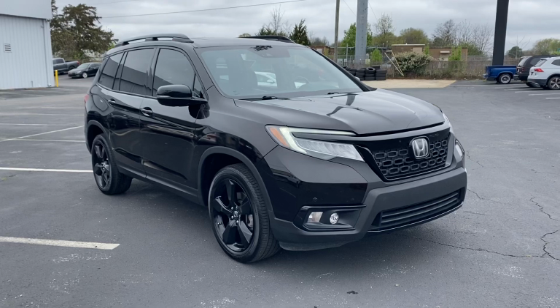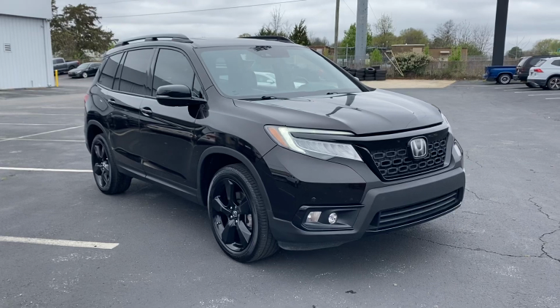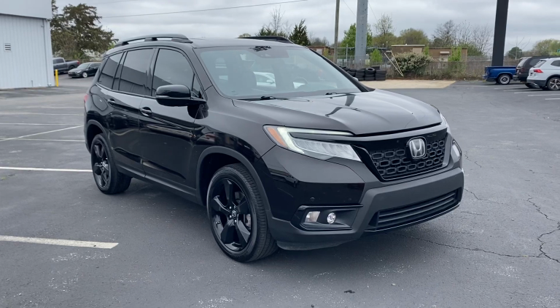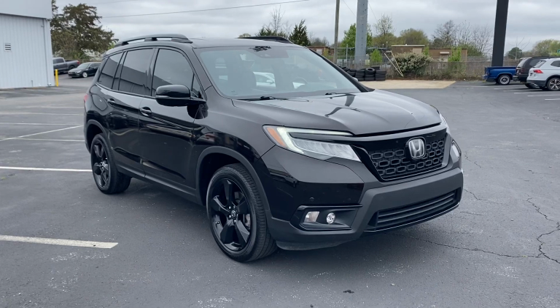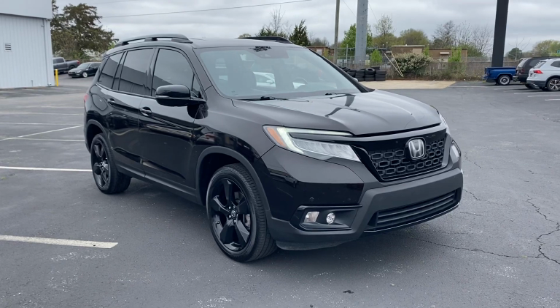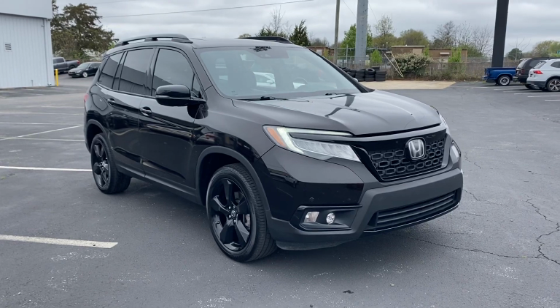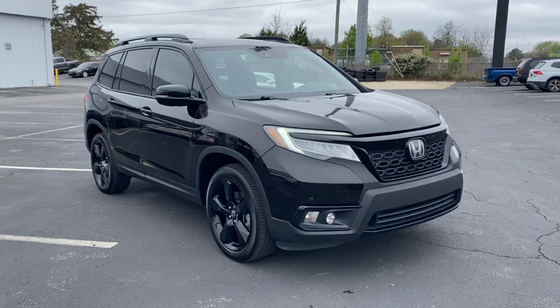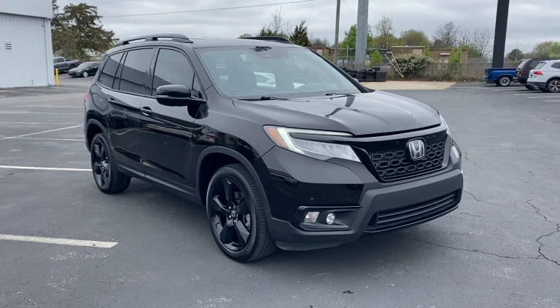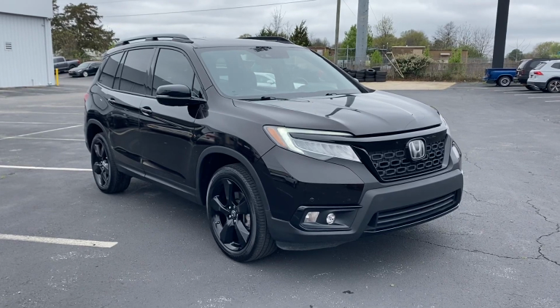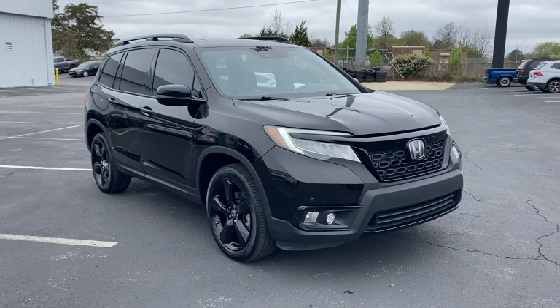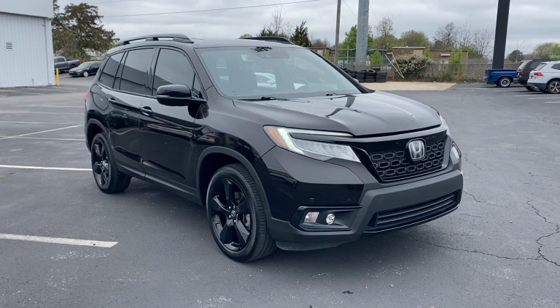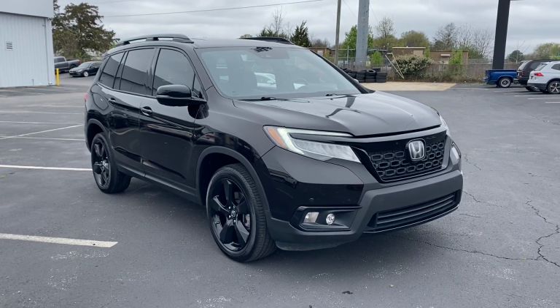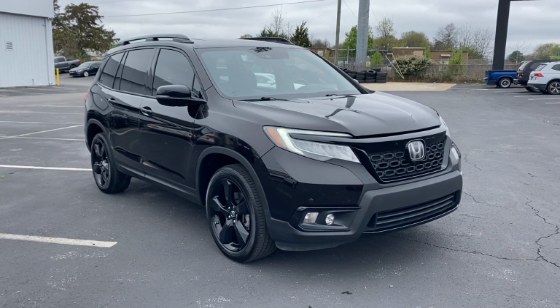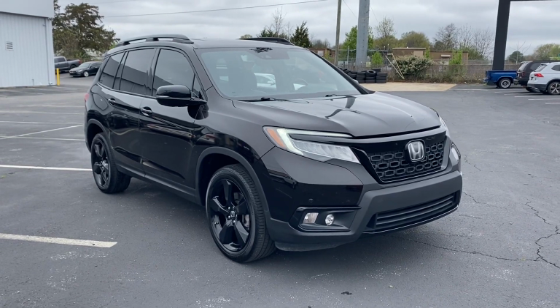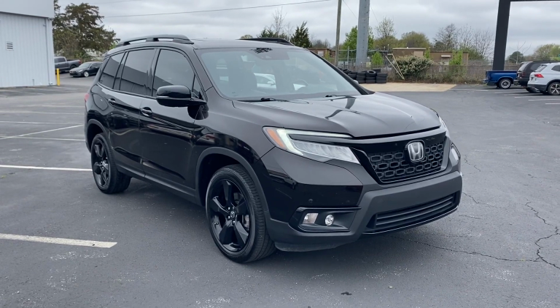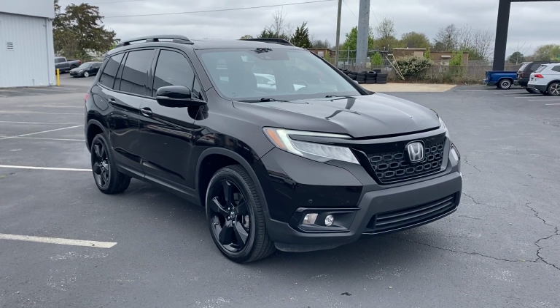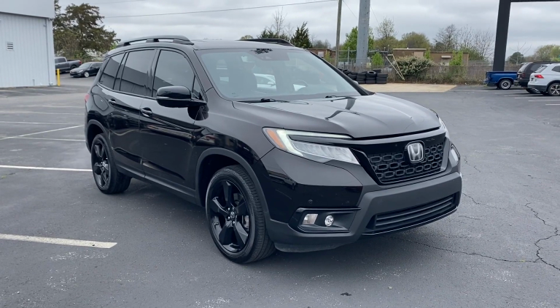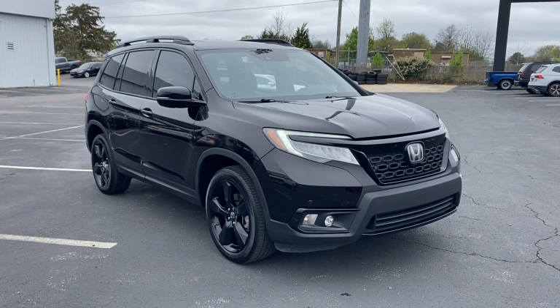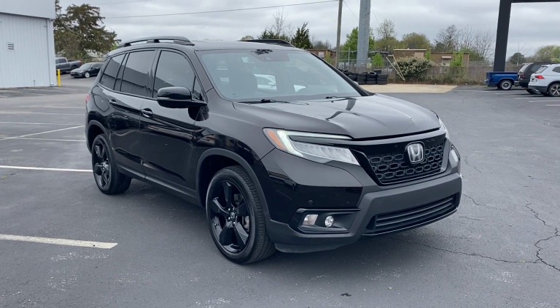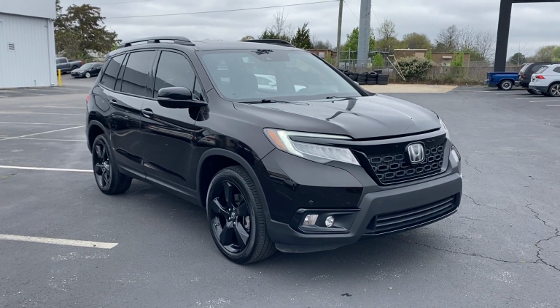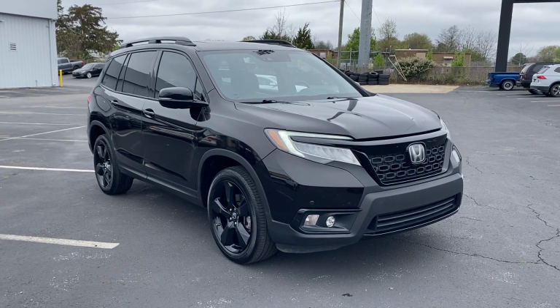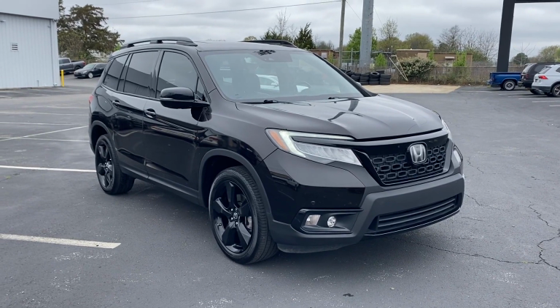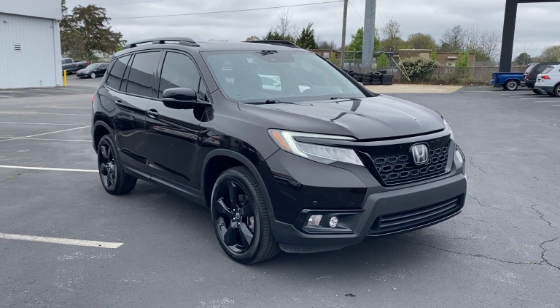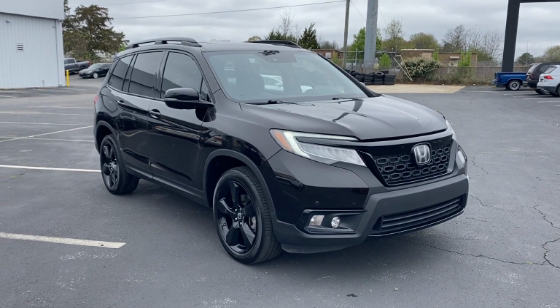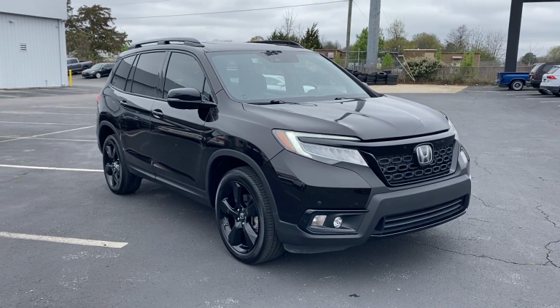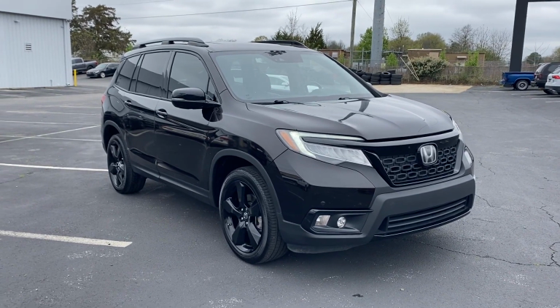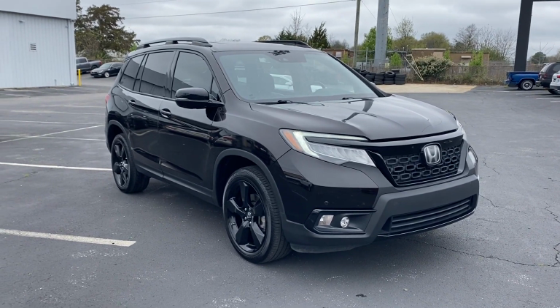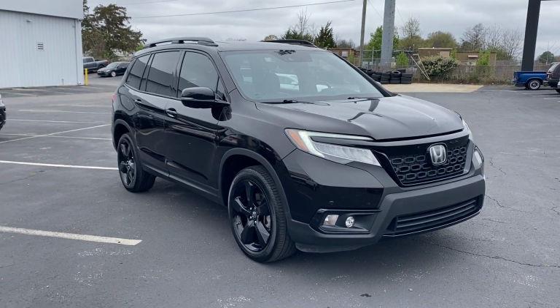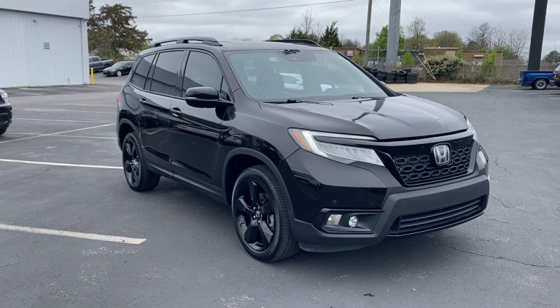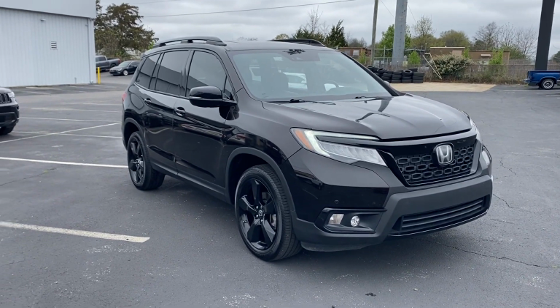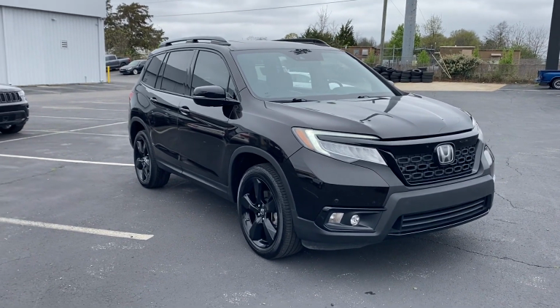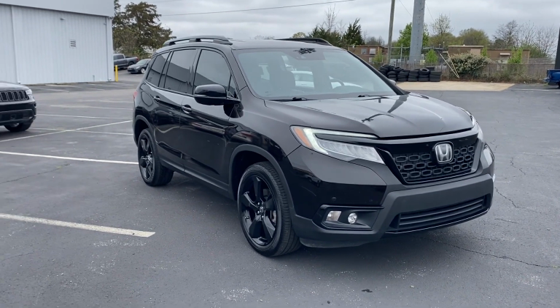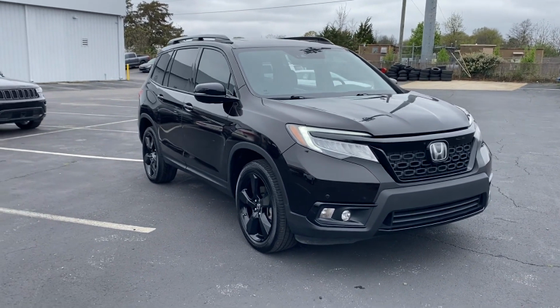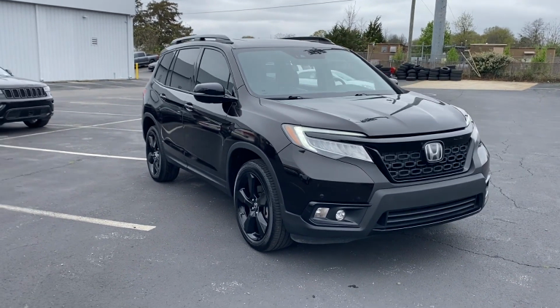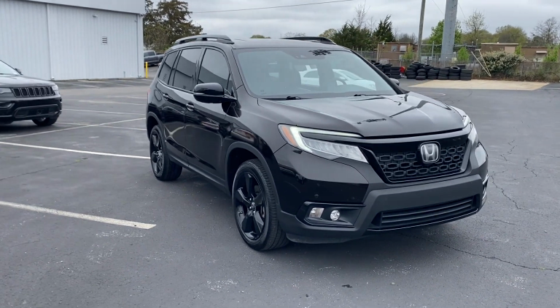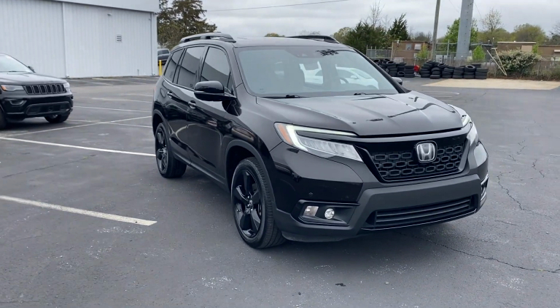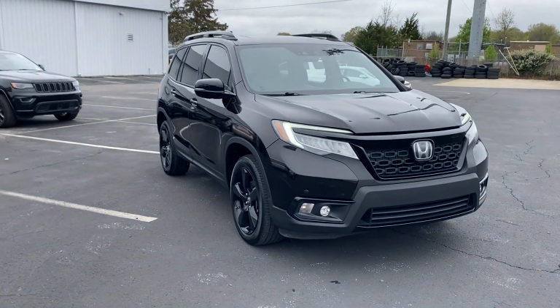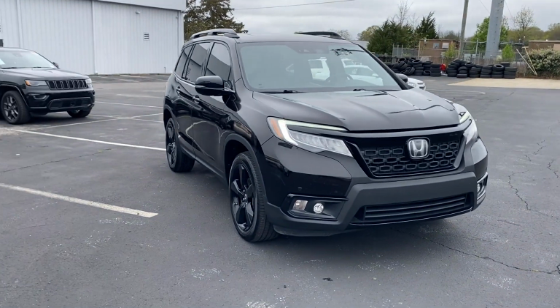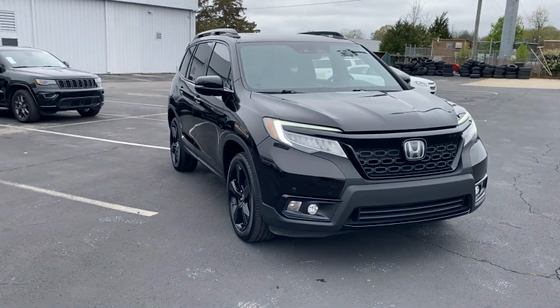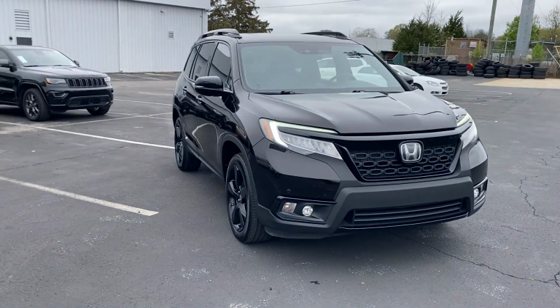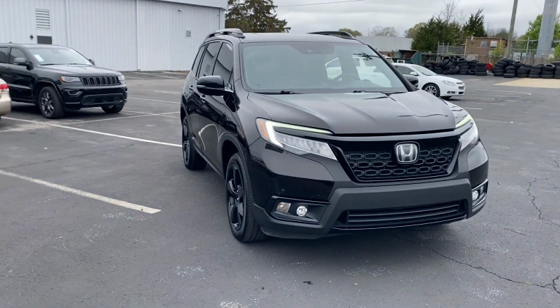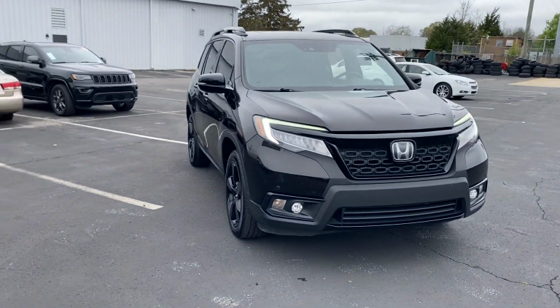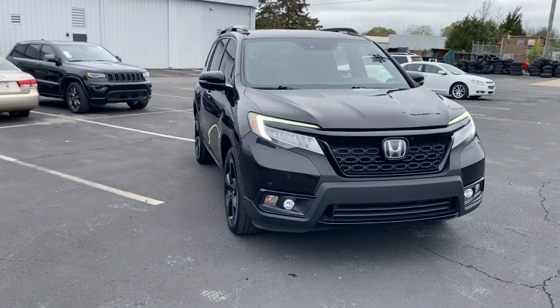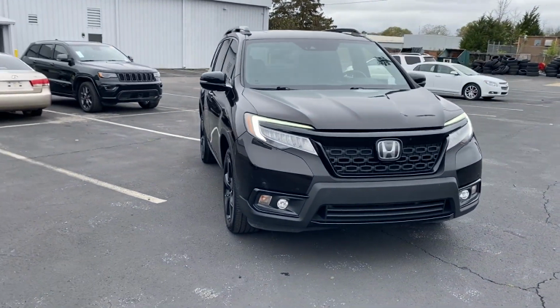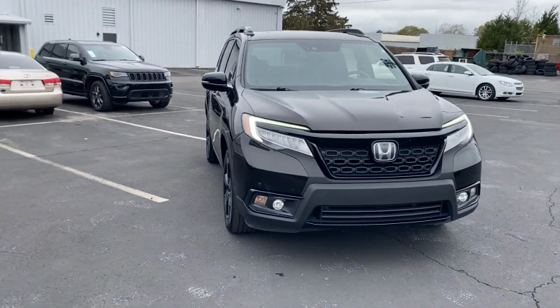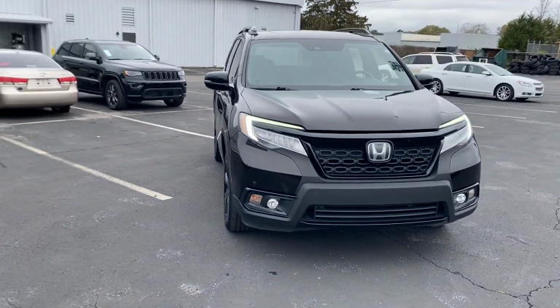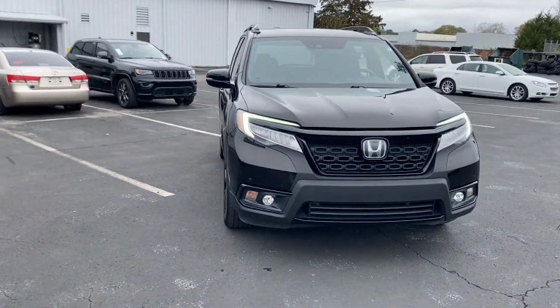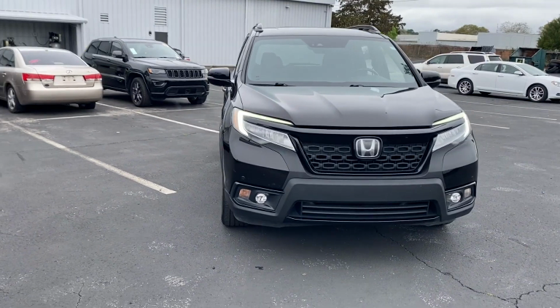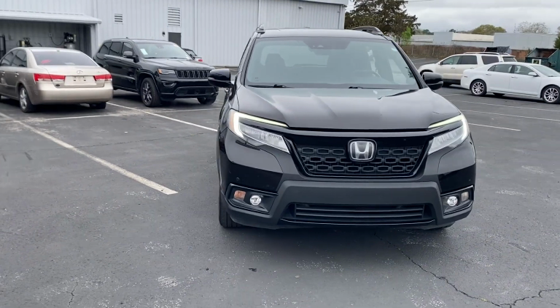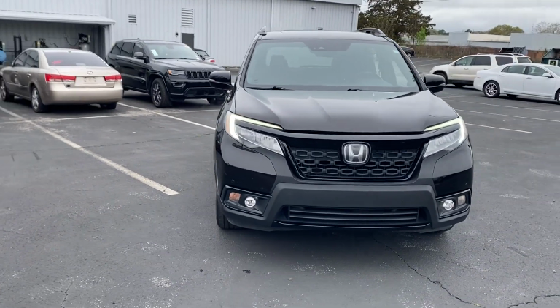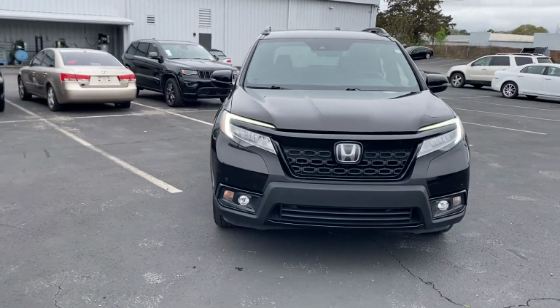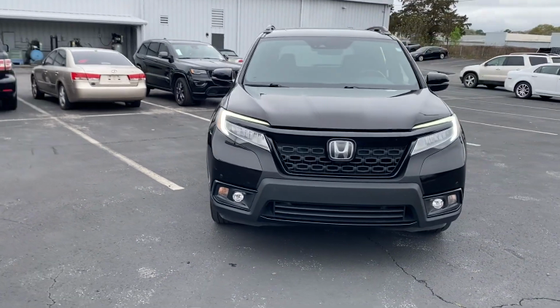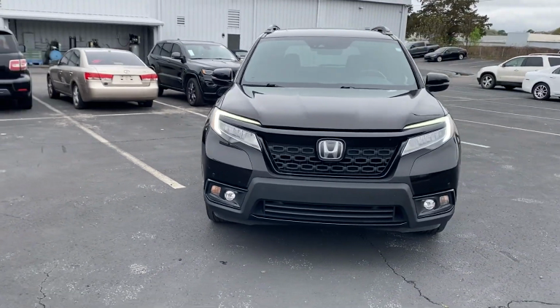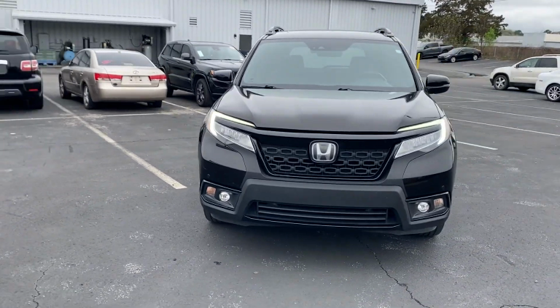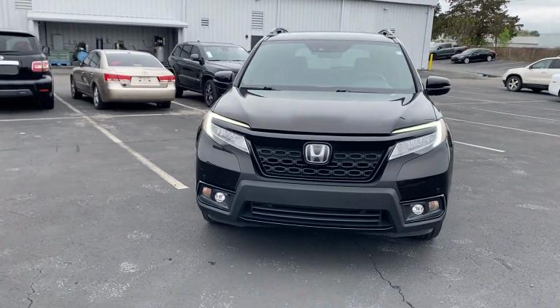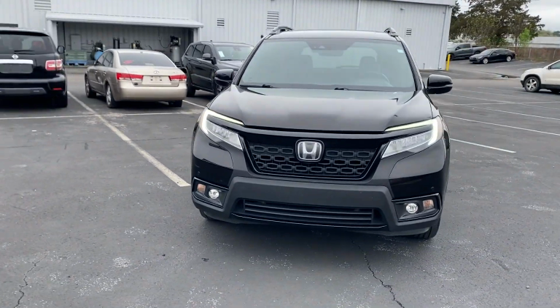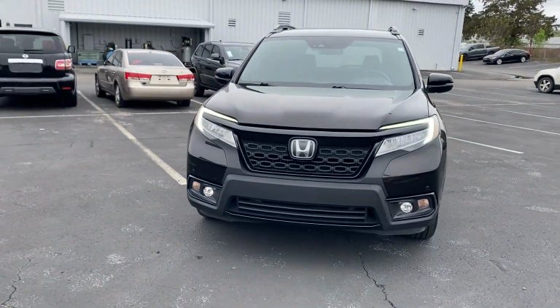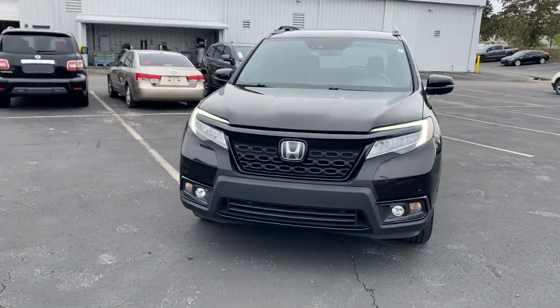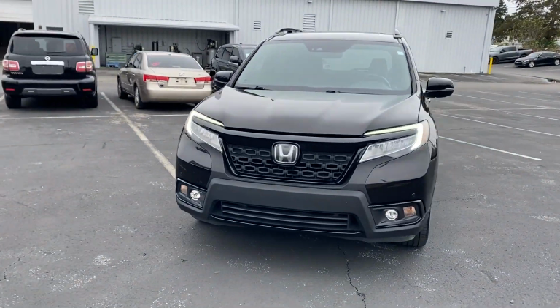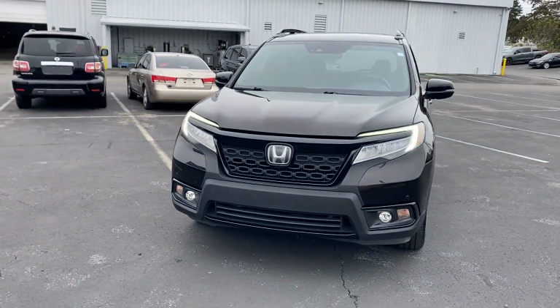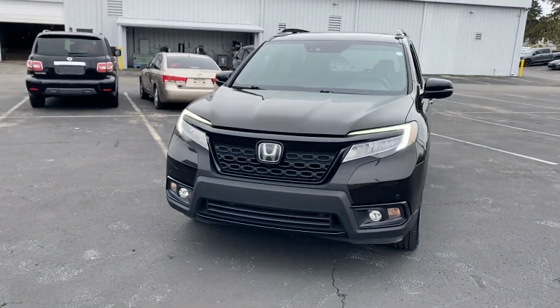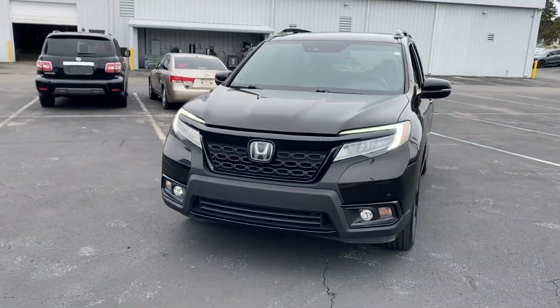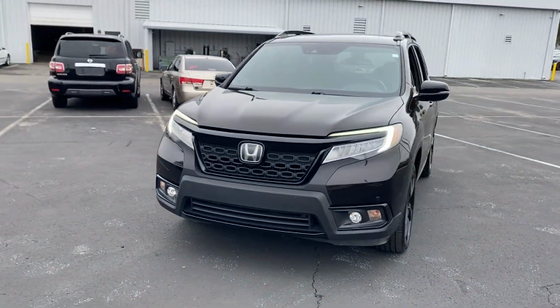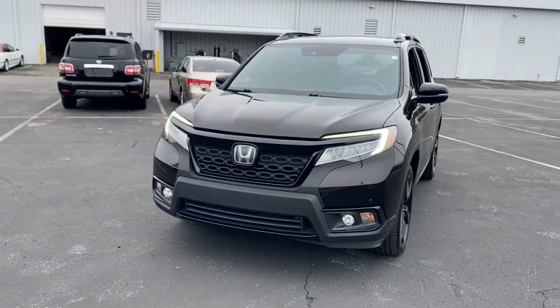2019 Honda Passport. This SUV offers space as well as power and performance.